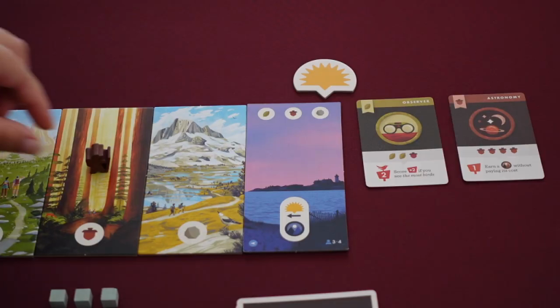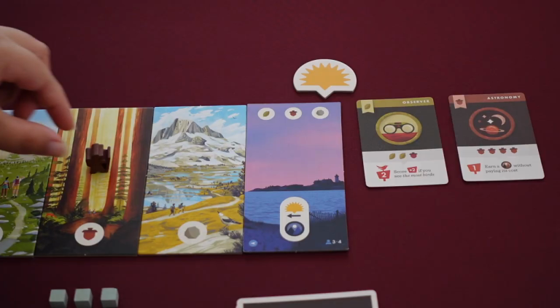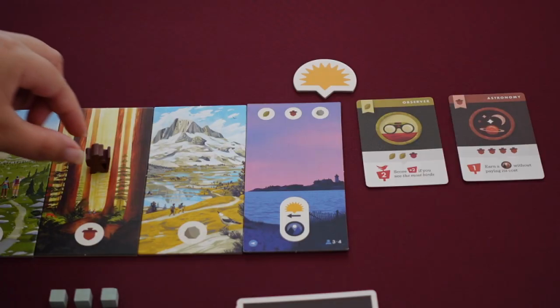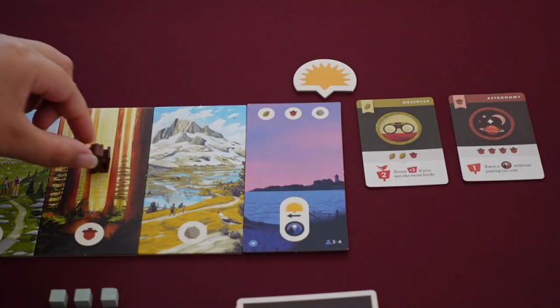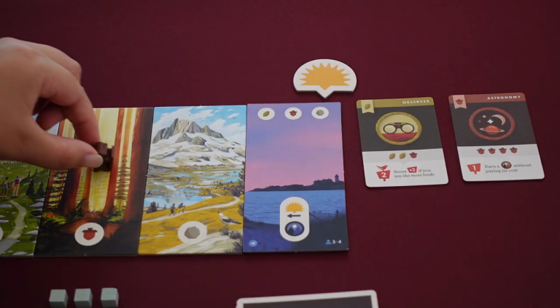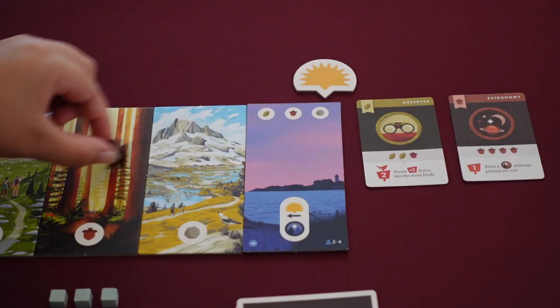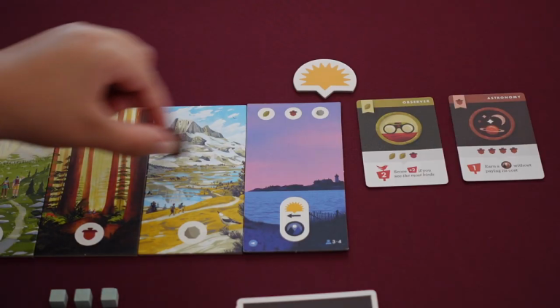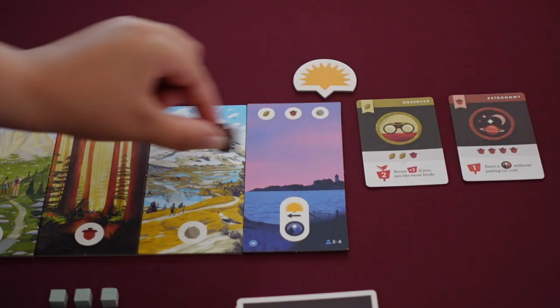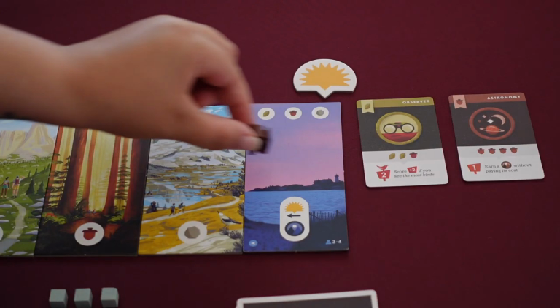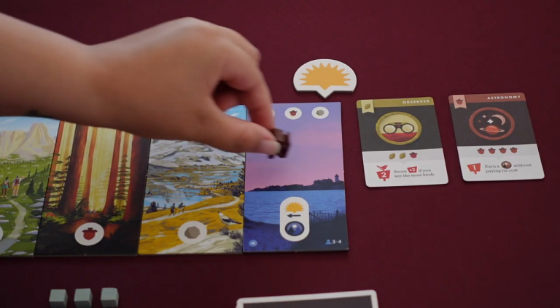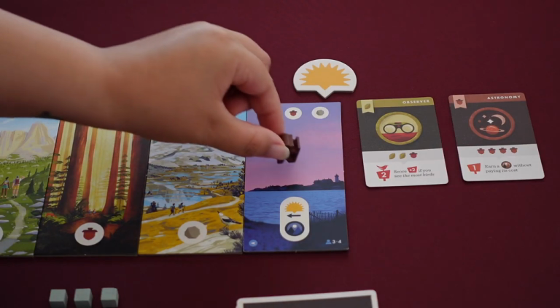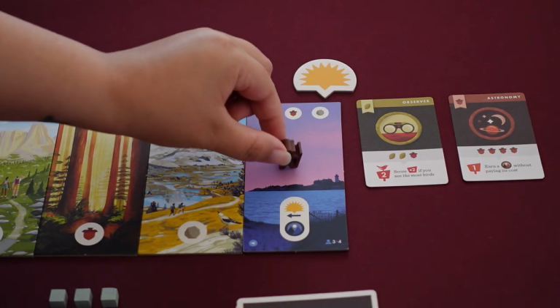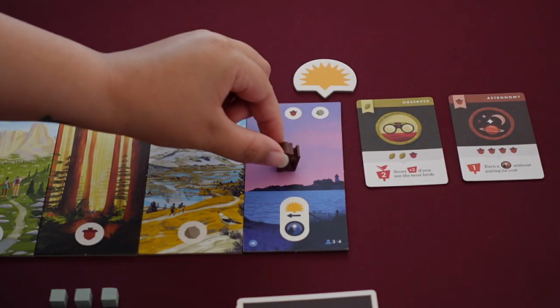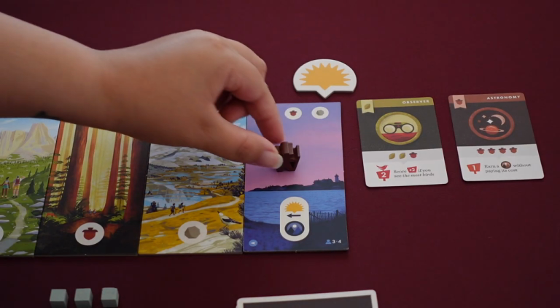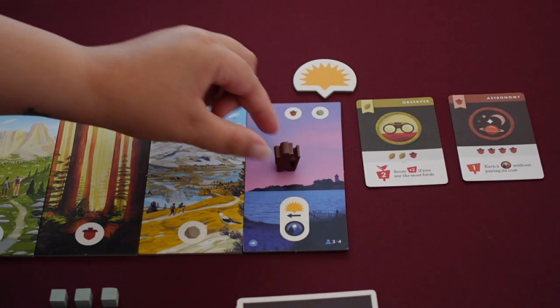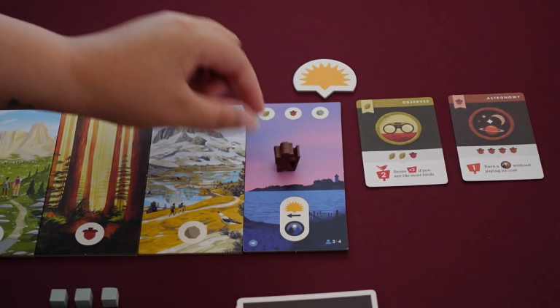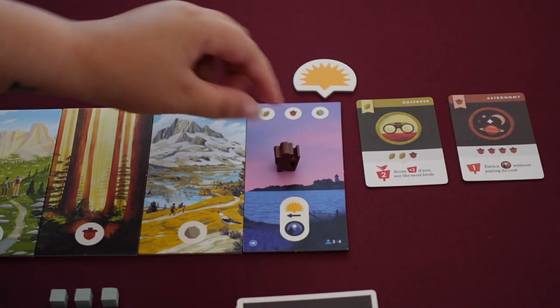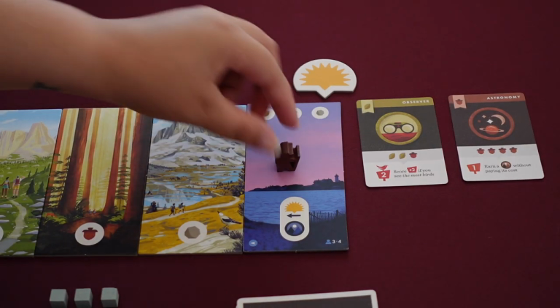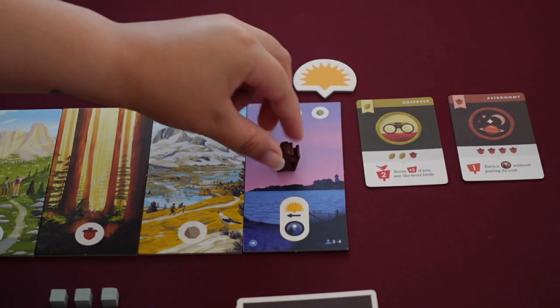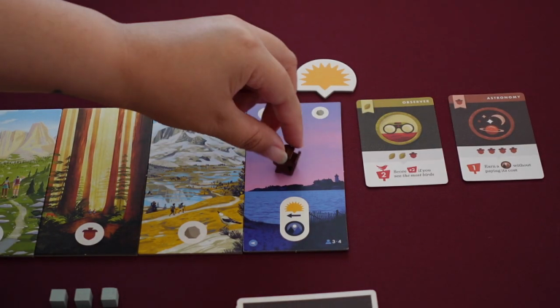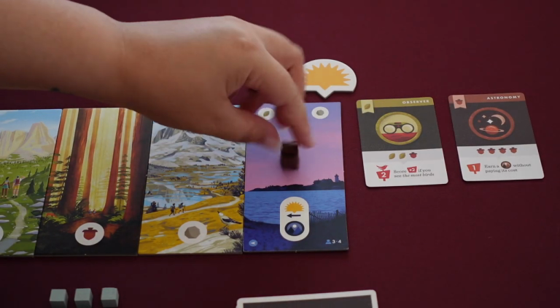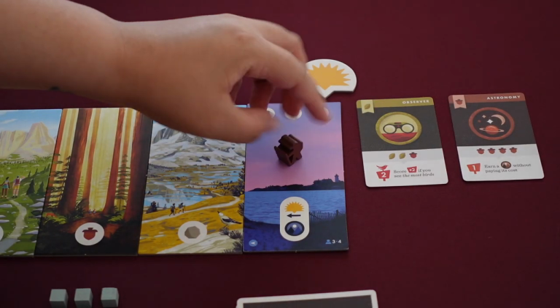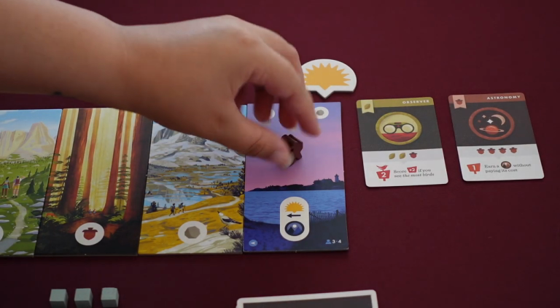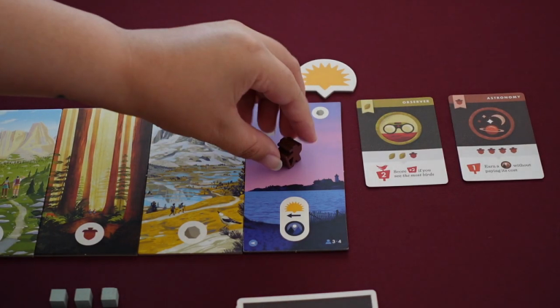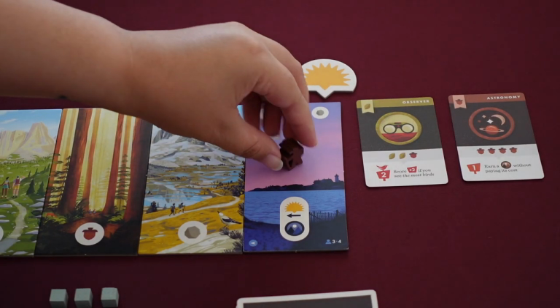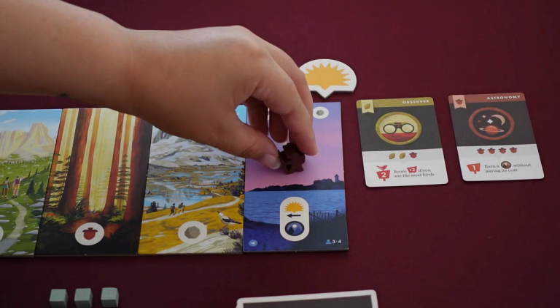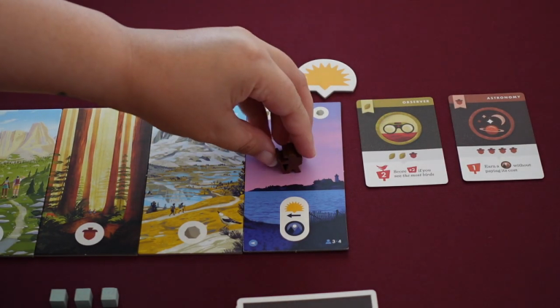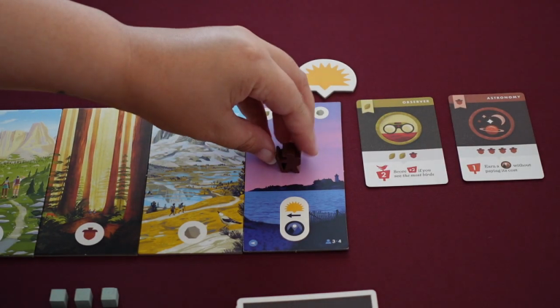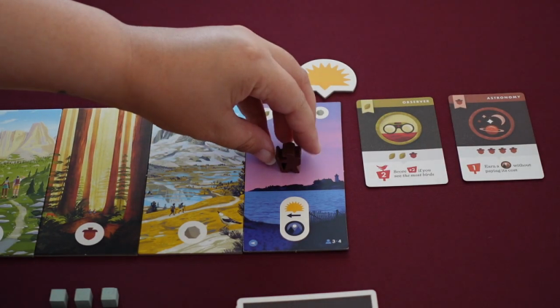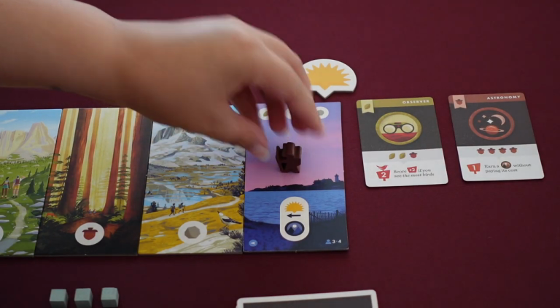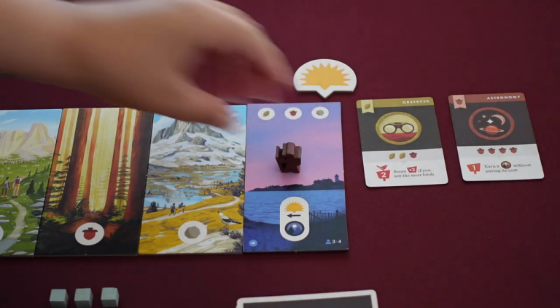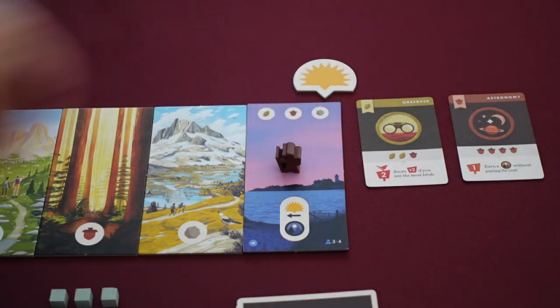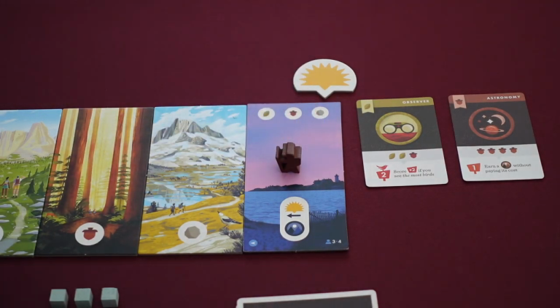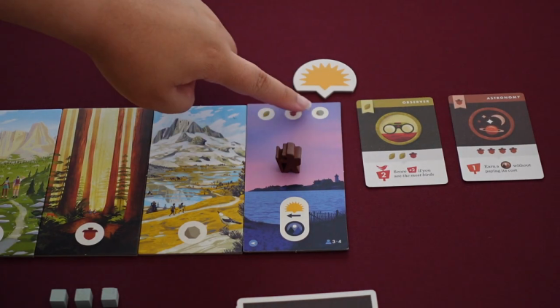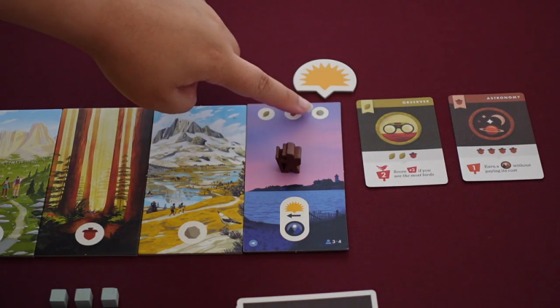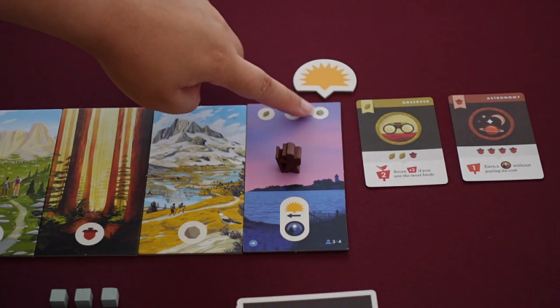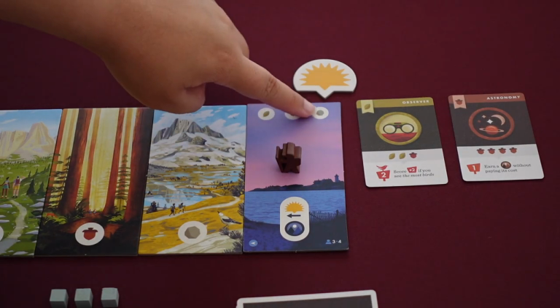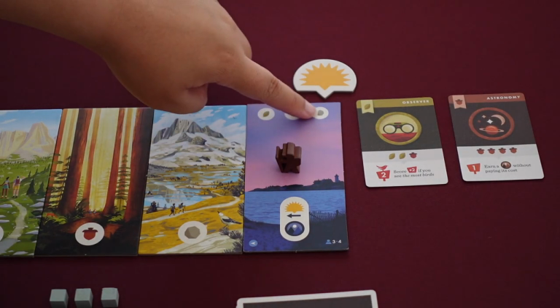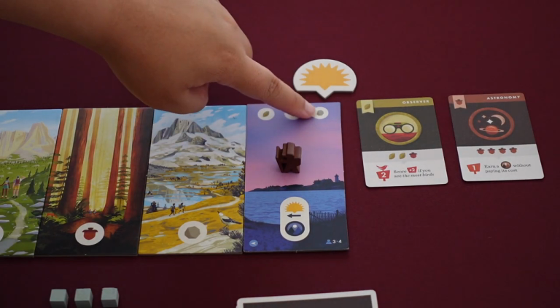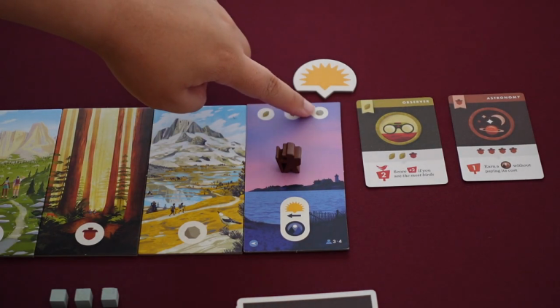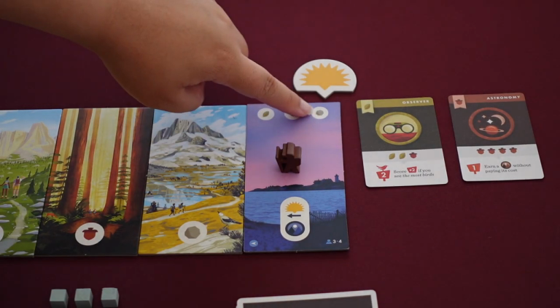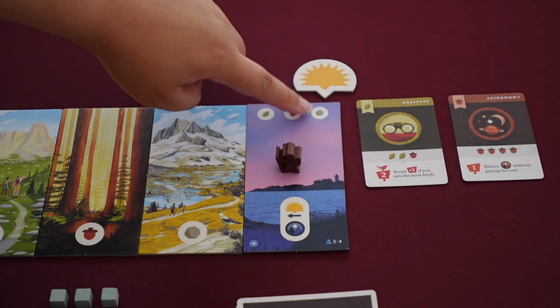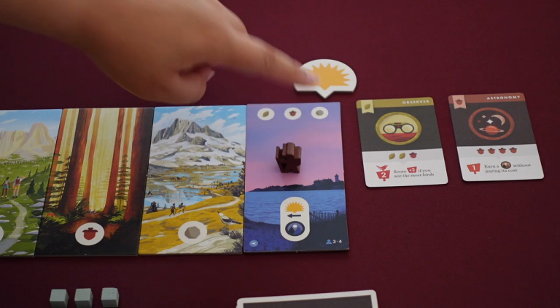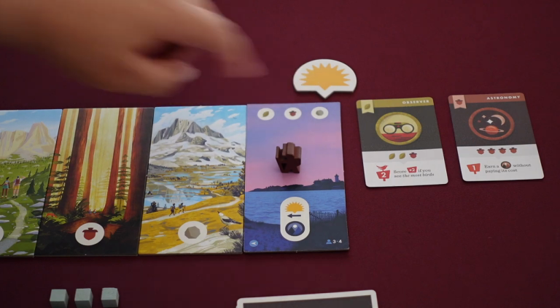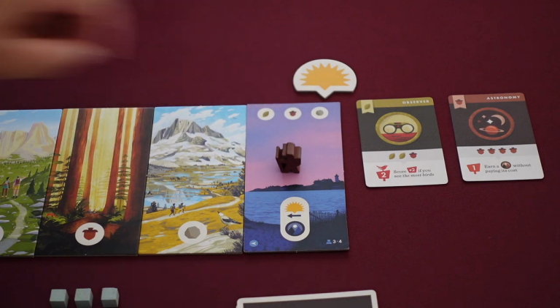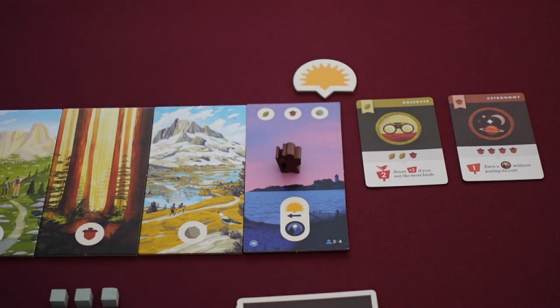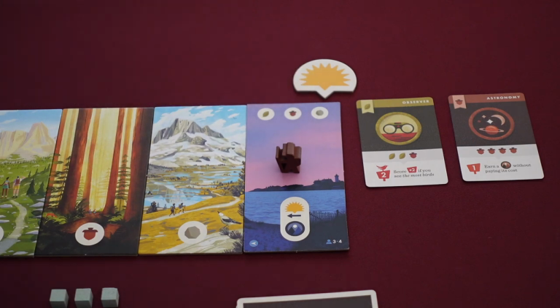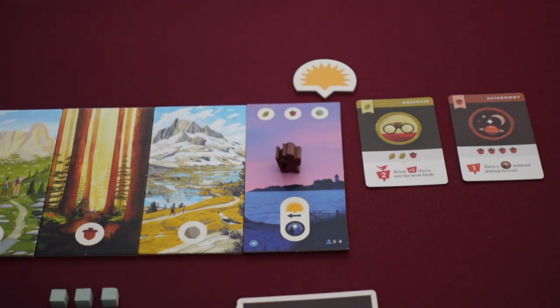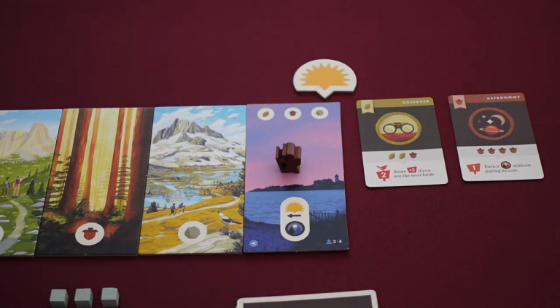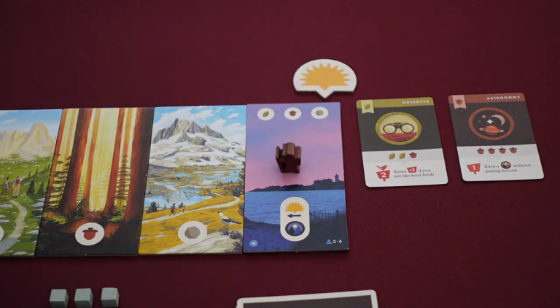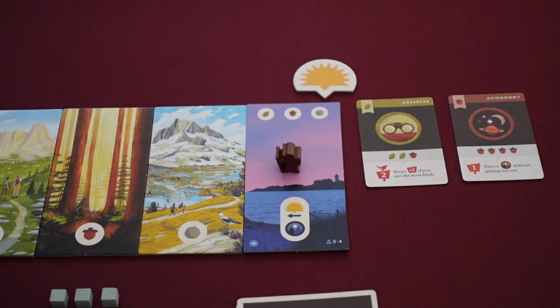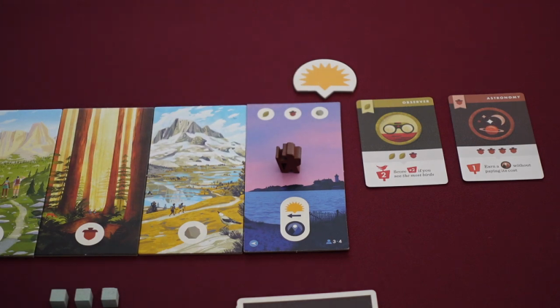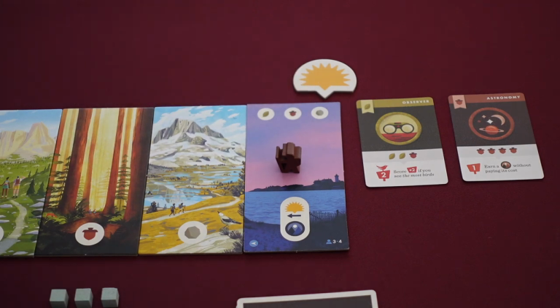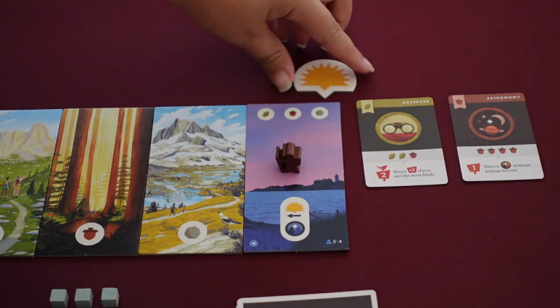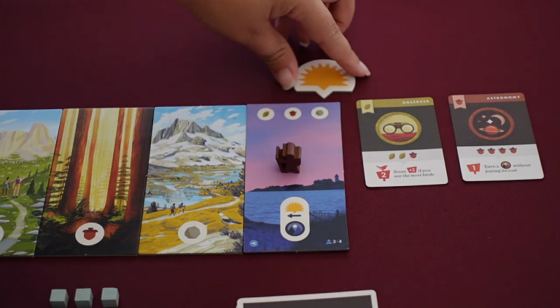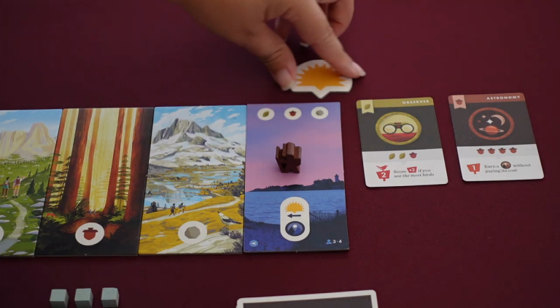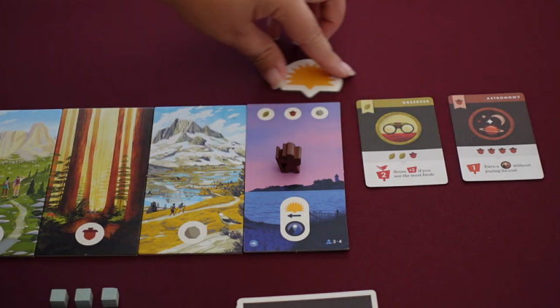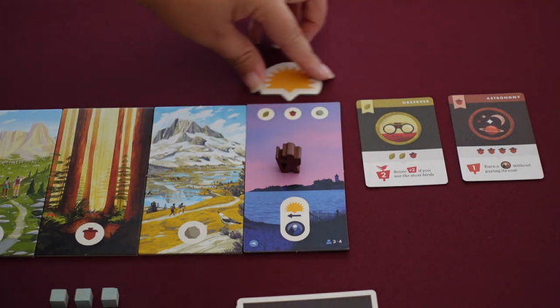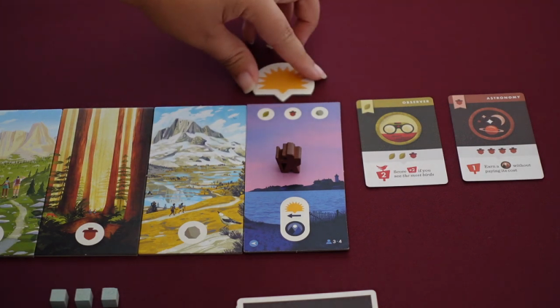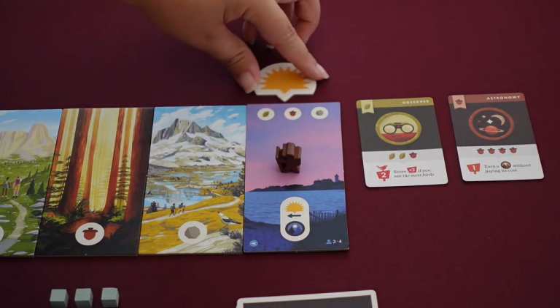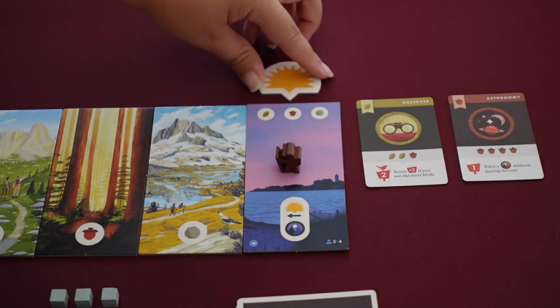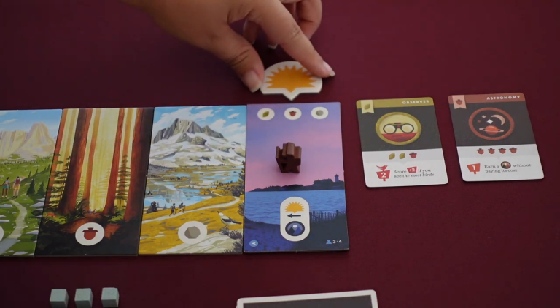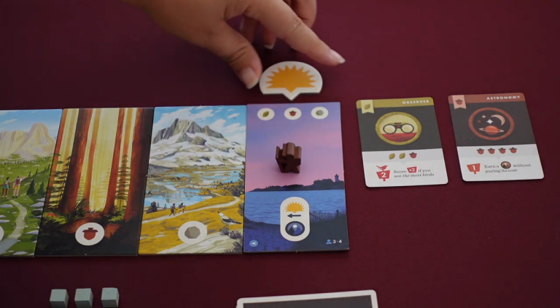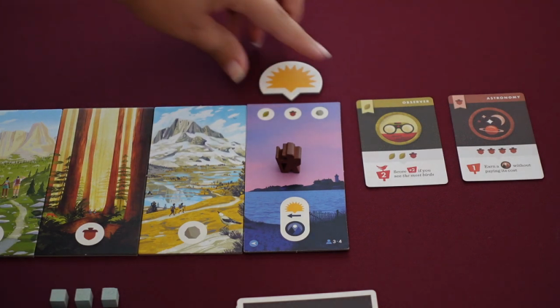Once you get to the trail end, you're going to turn your hiker around, gain whichever bonus the sun marker is on, and move the sun marker one space to the left.